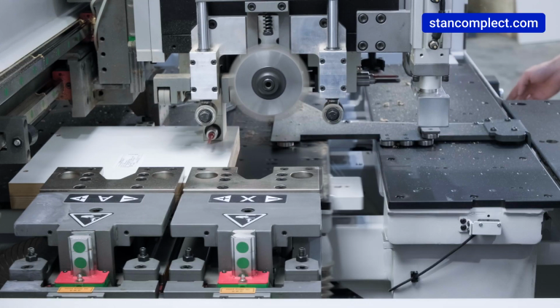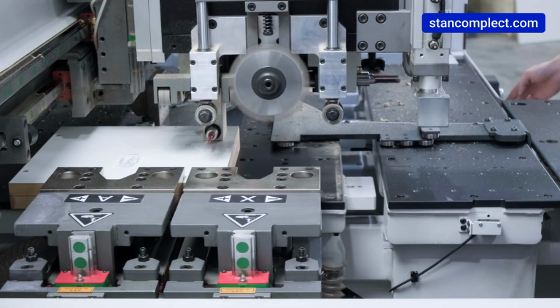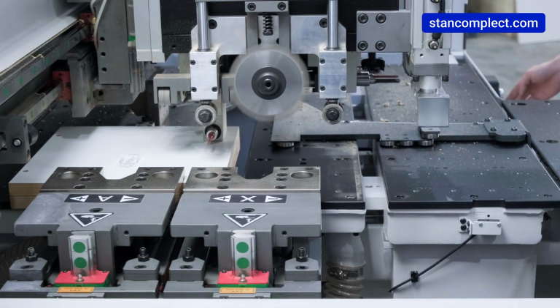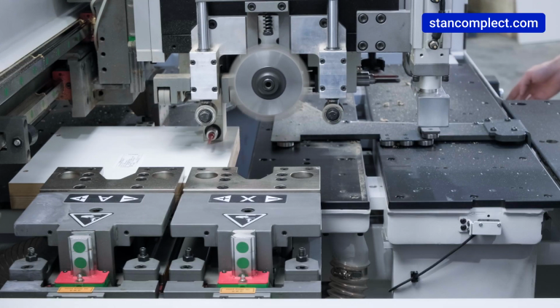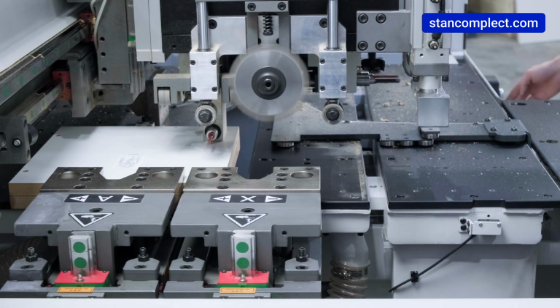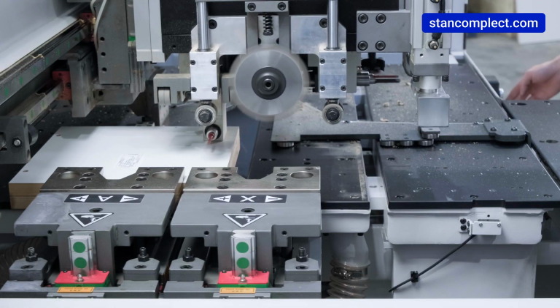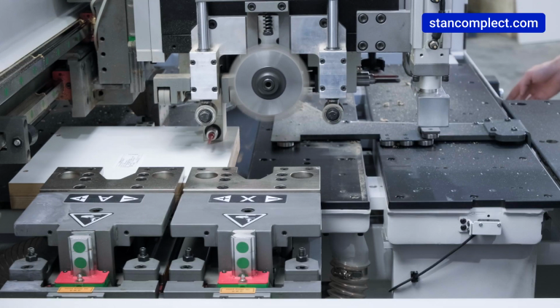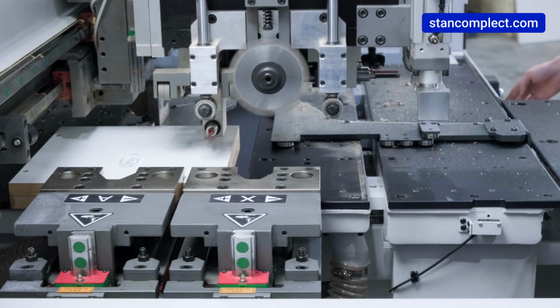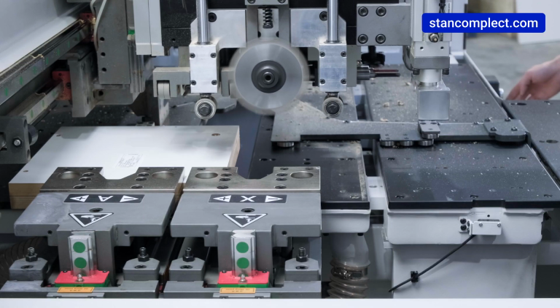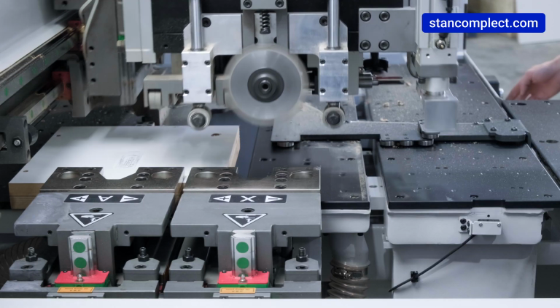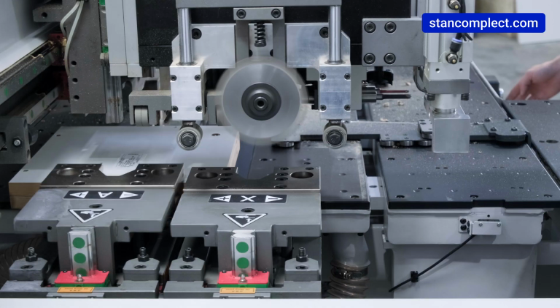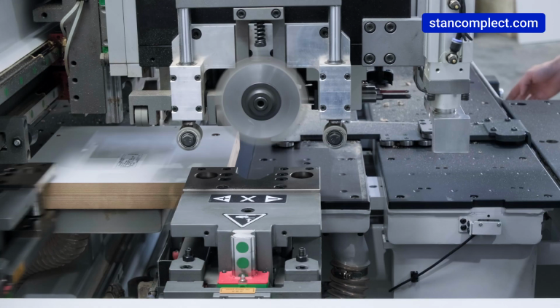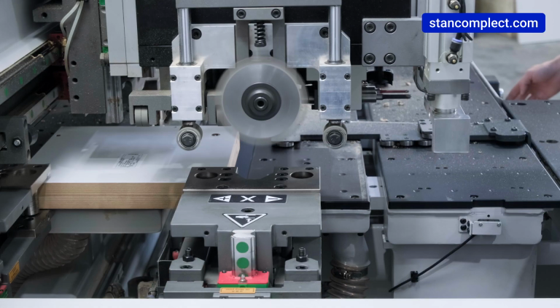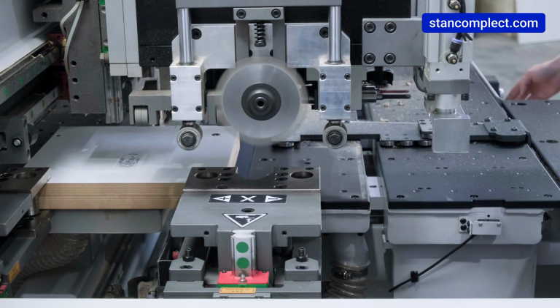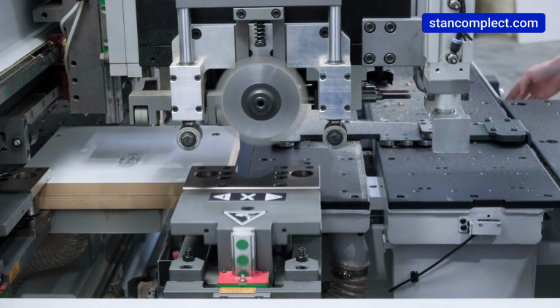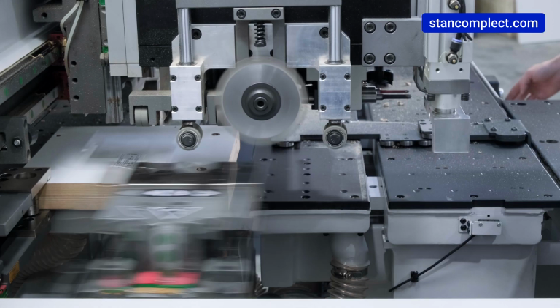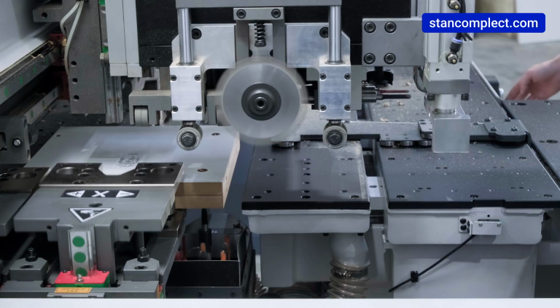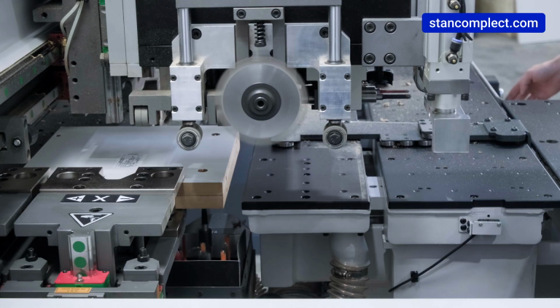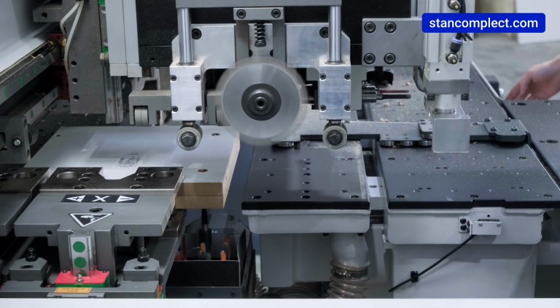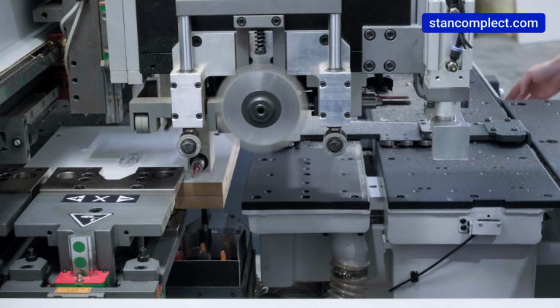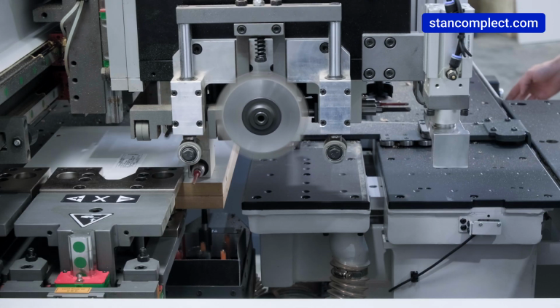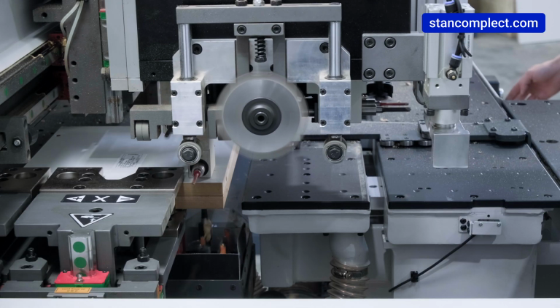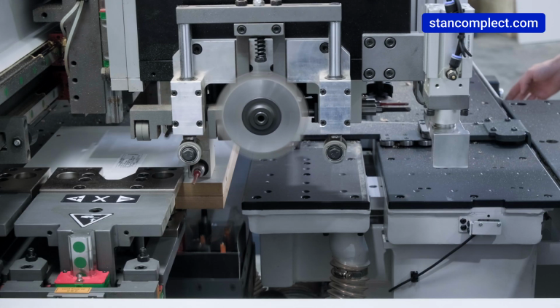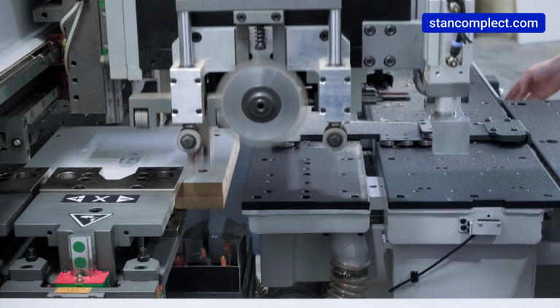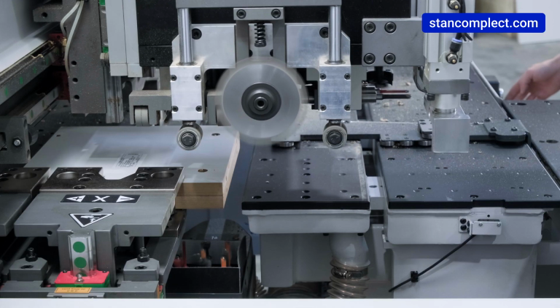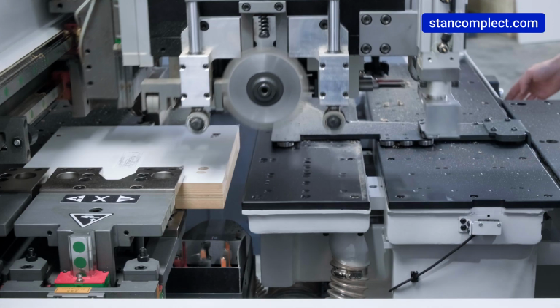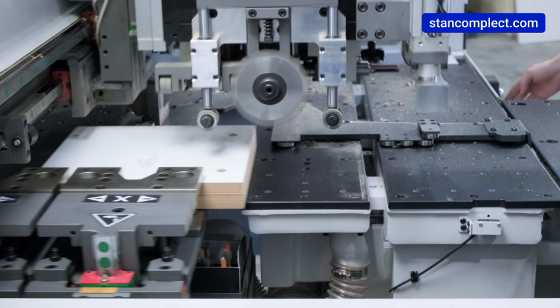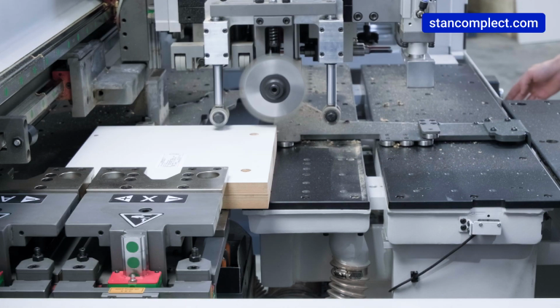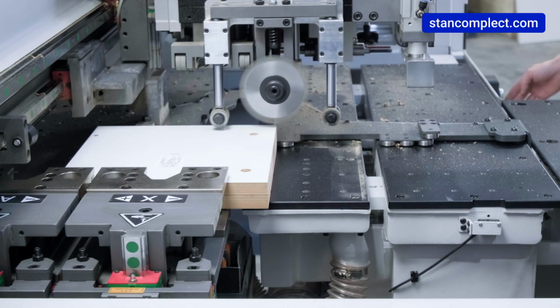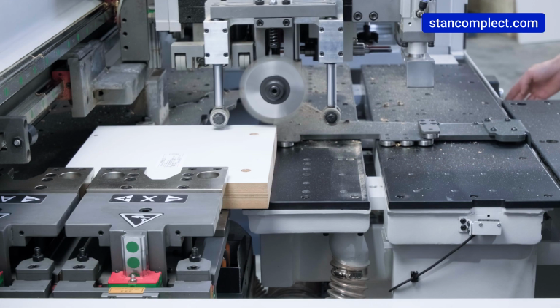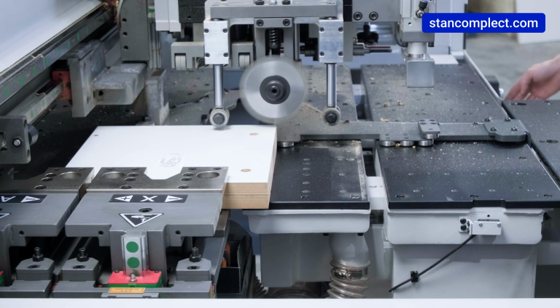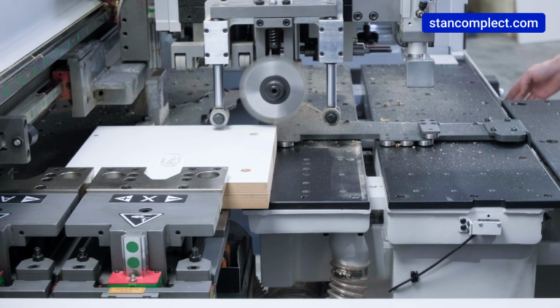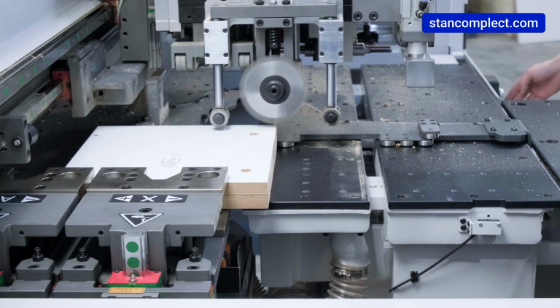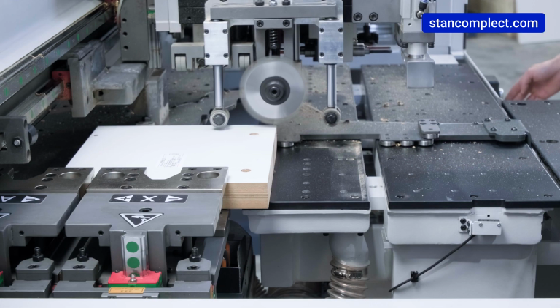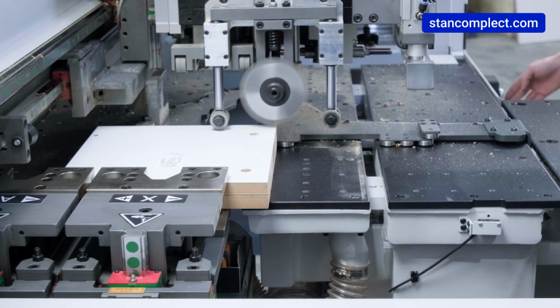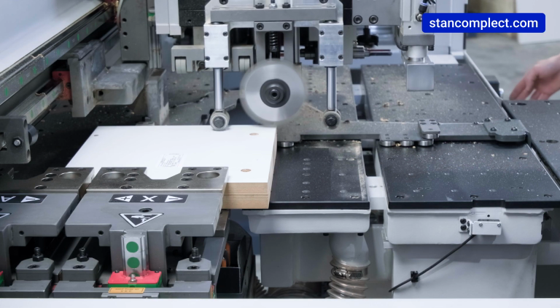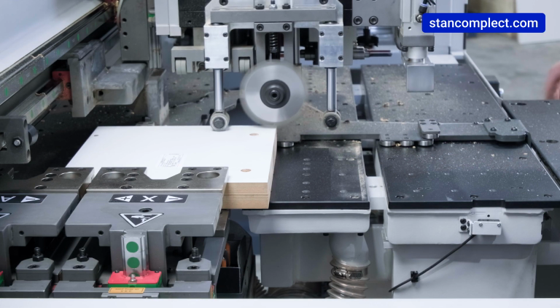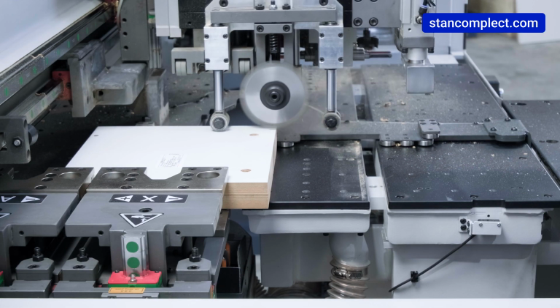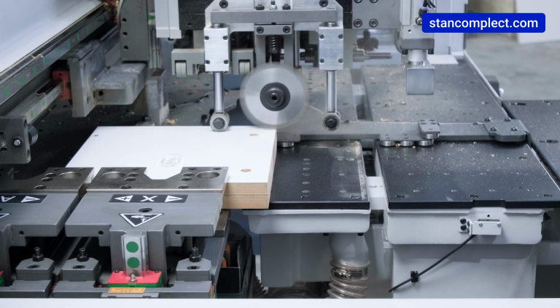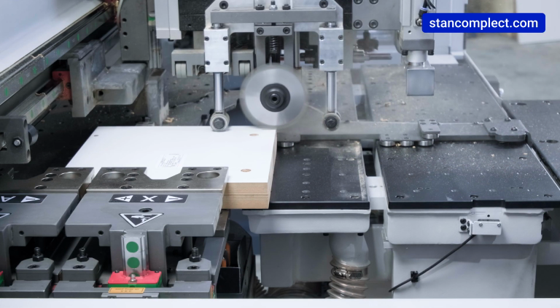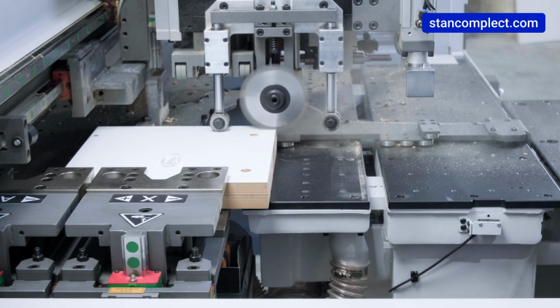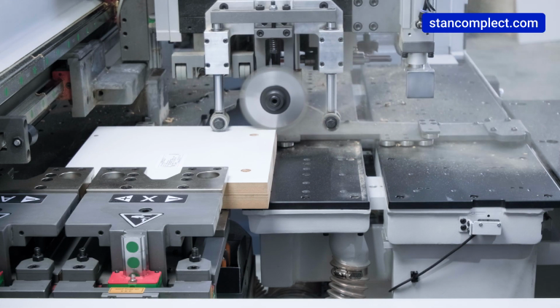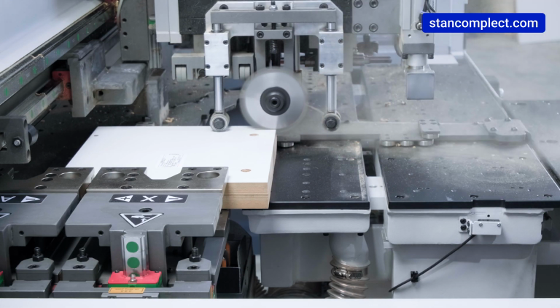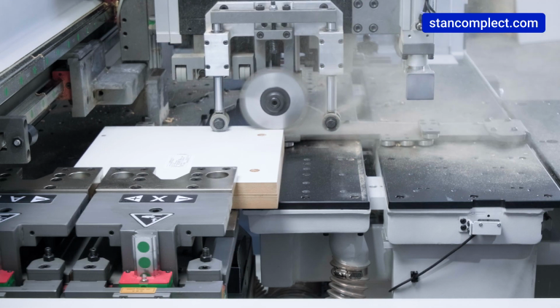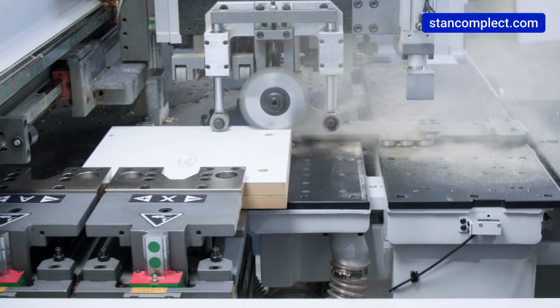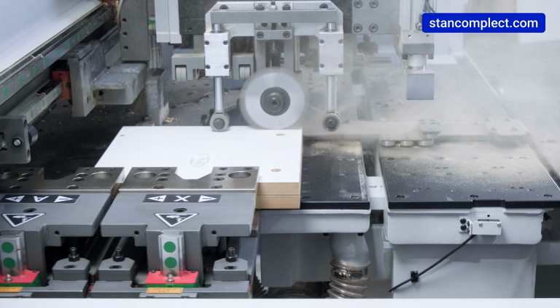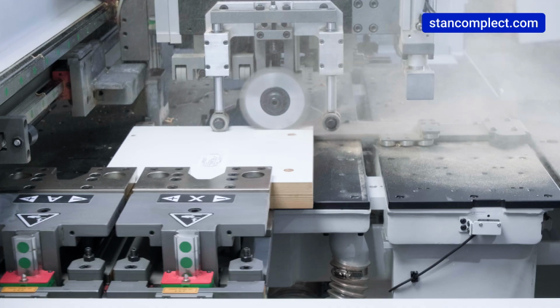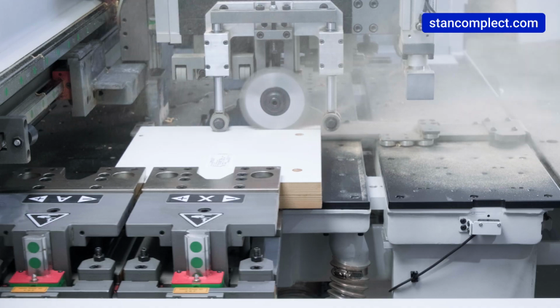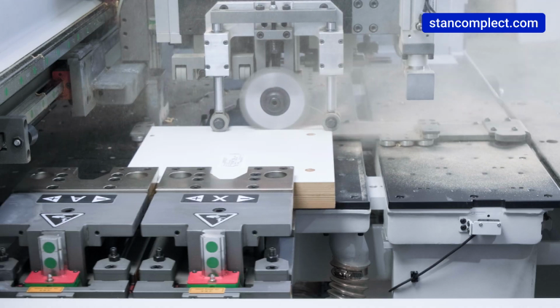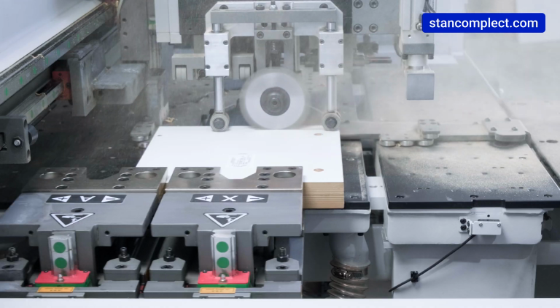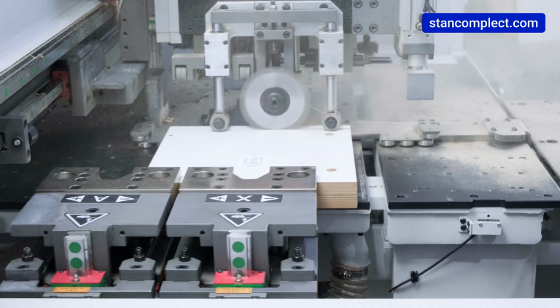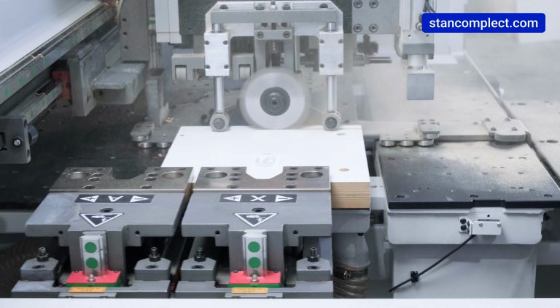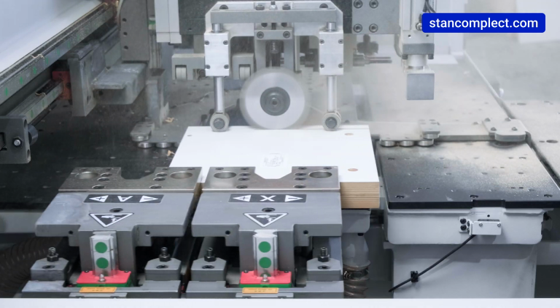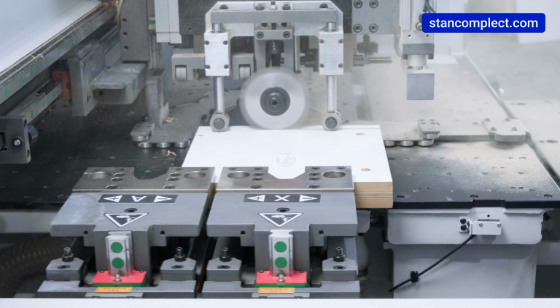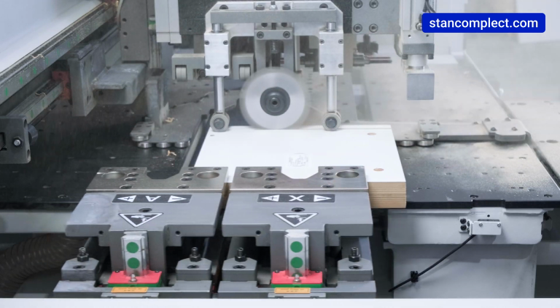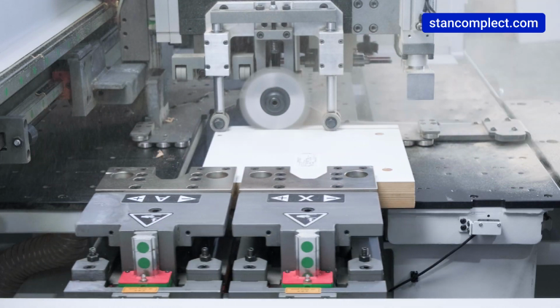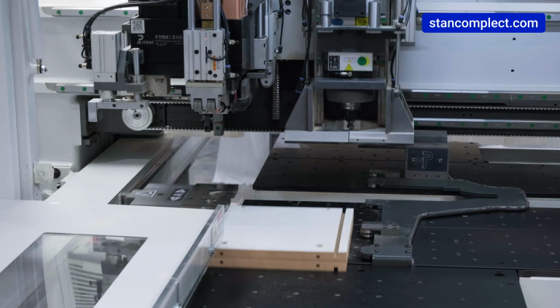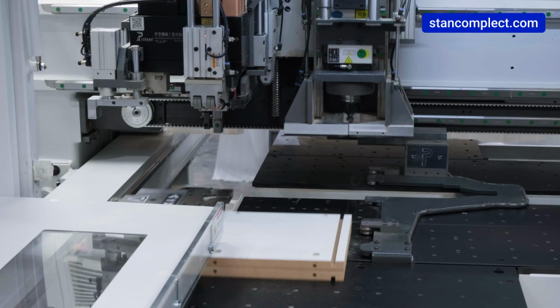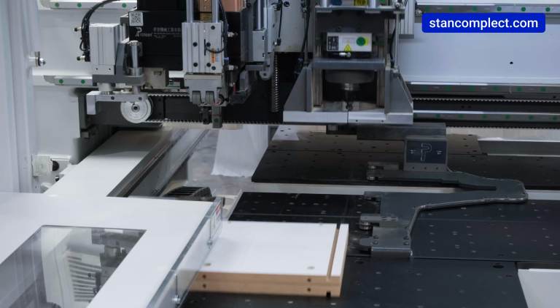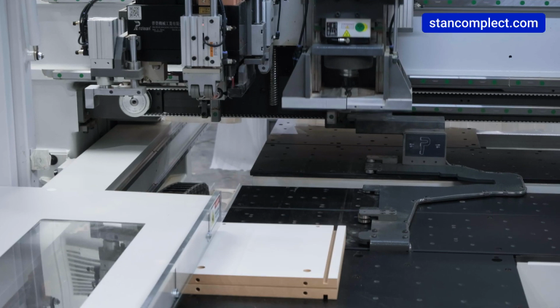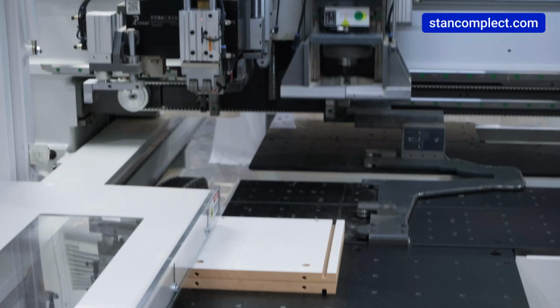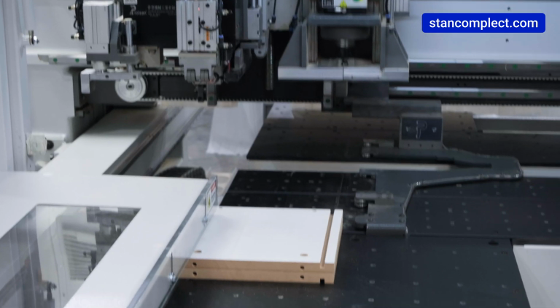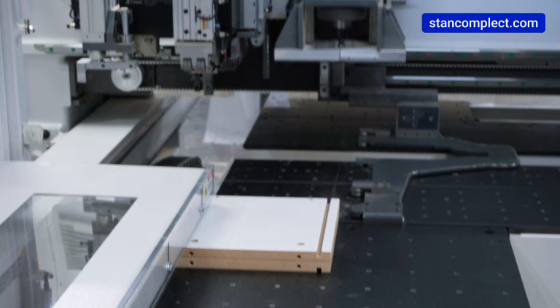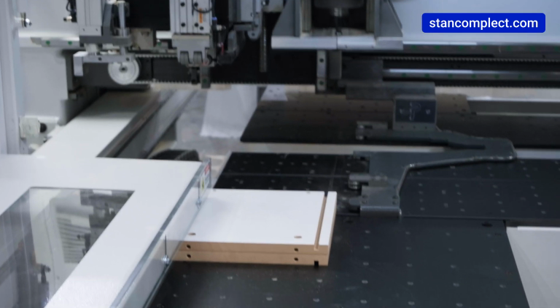The machine has the ability to machine two workpieces at the same time with a mirror drilling pattern.